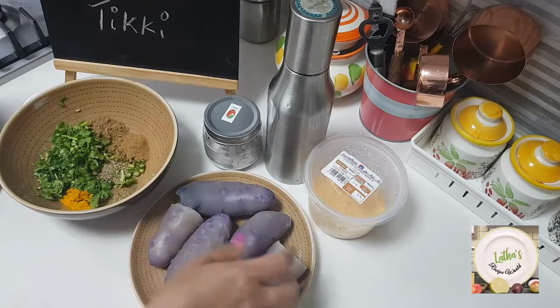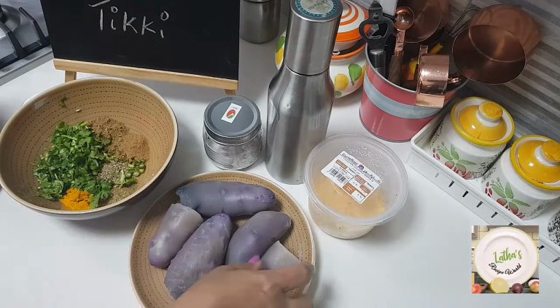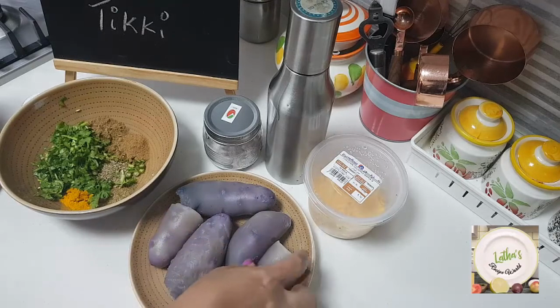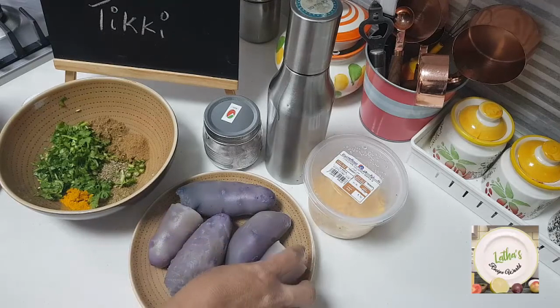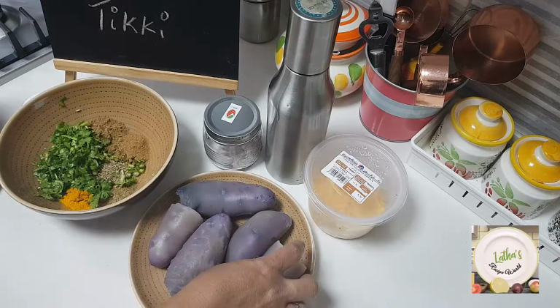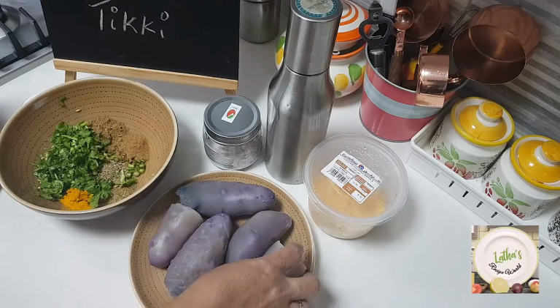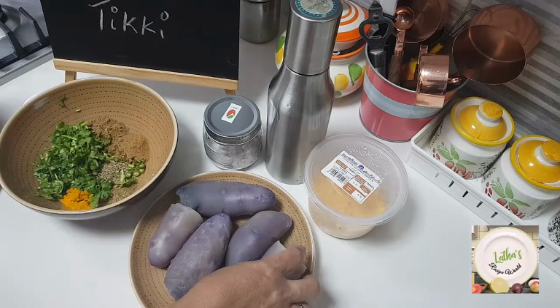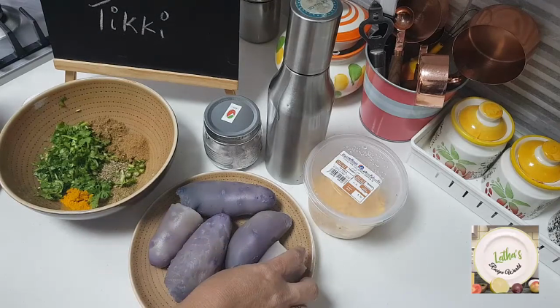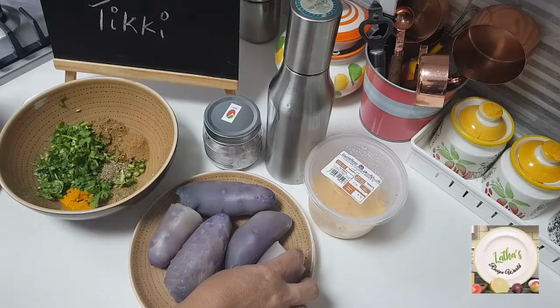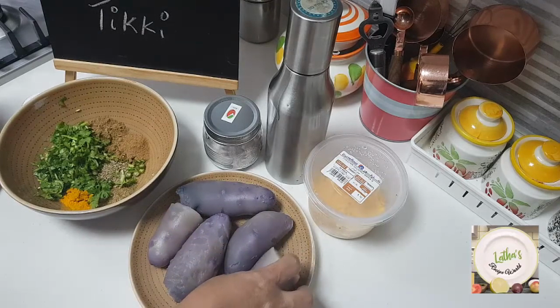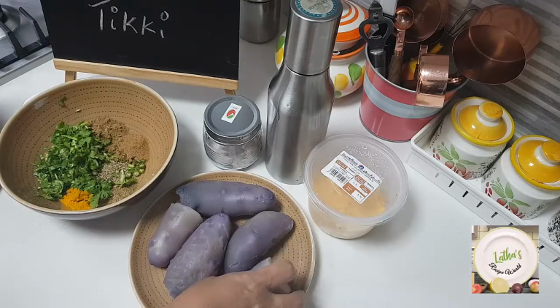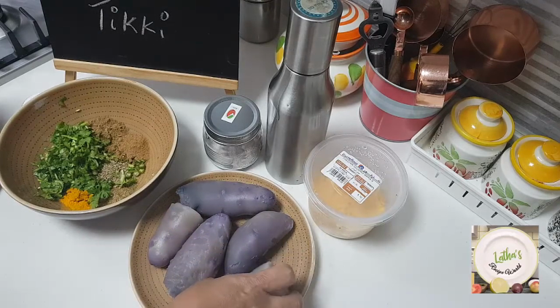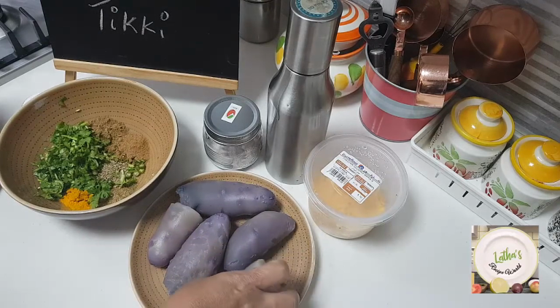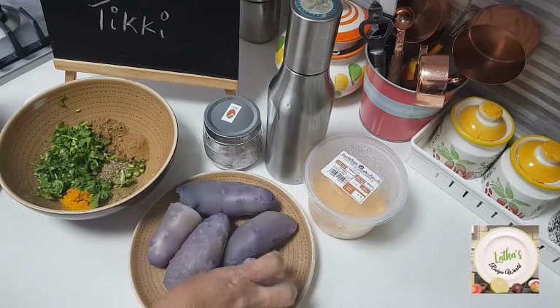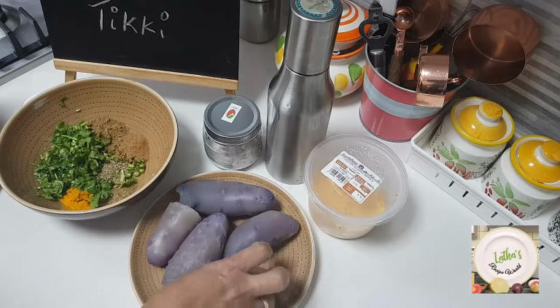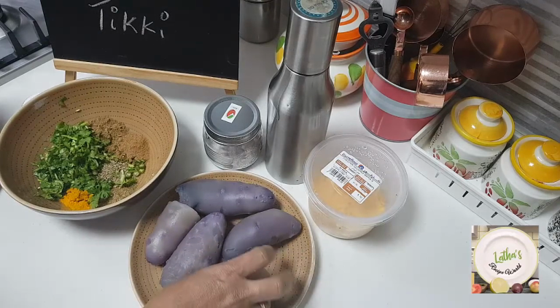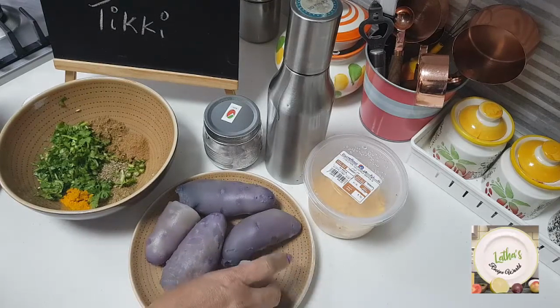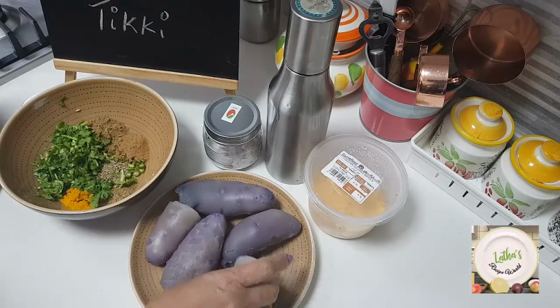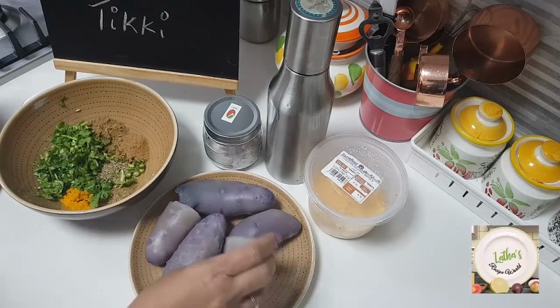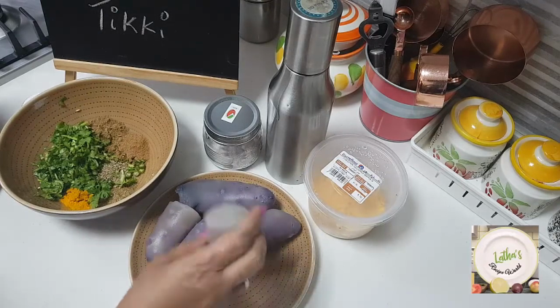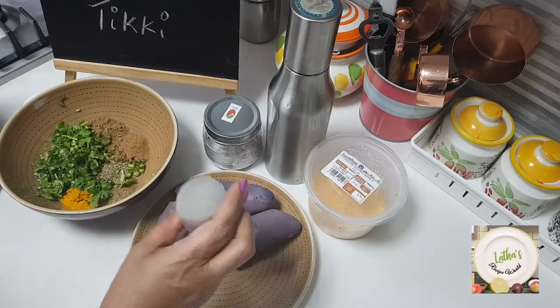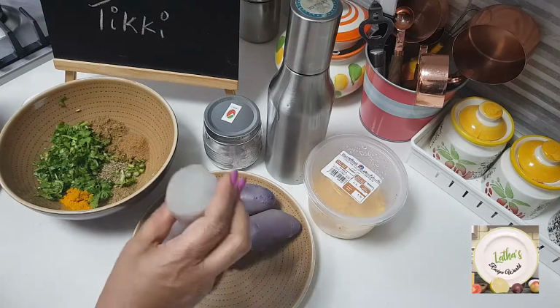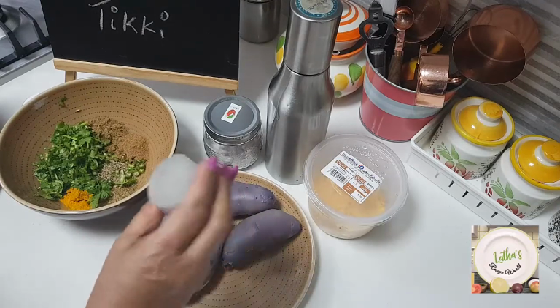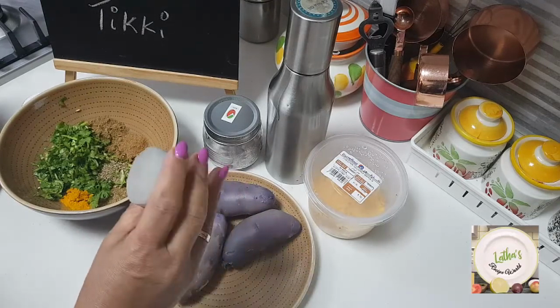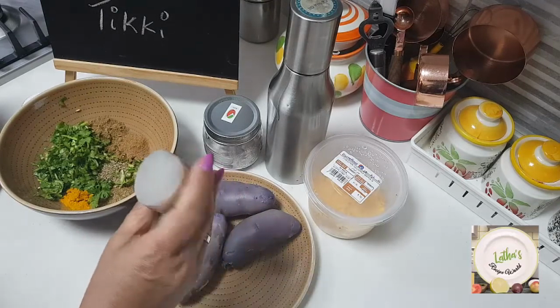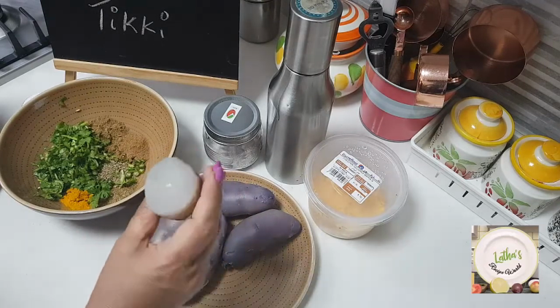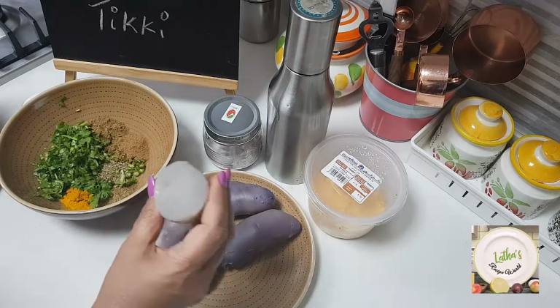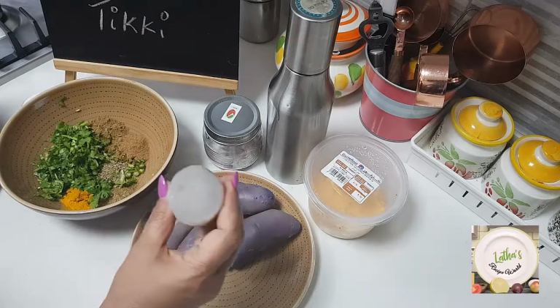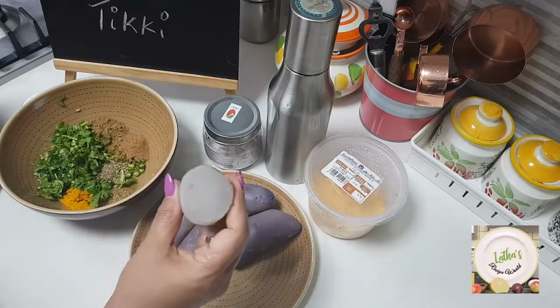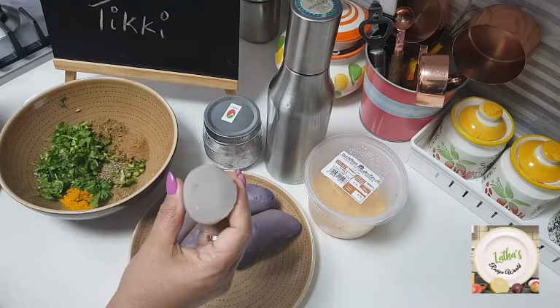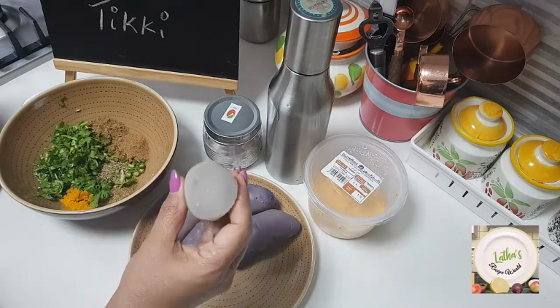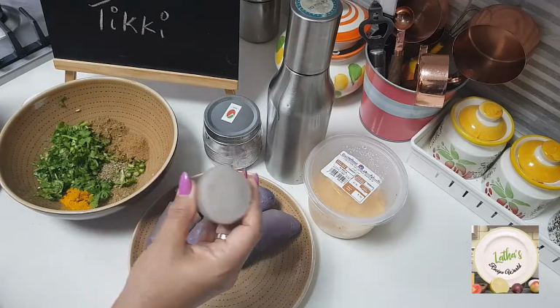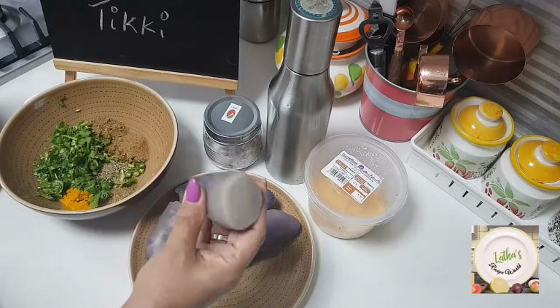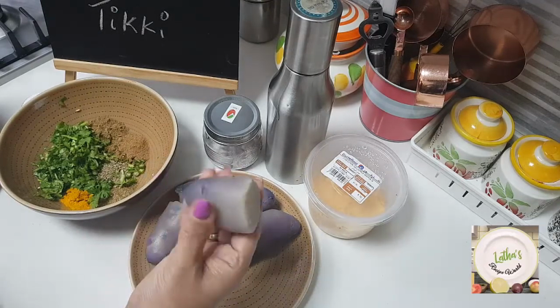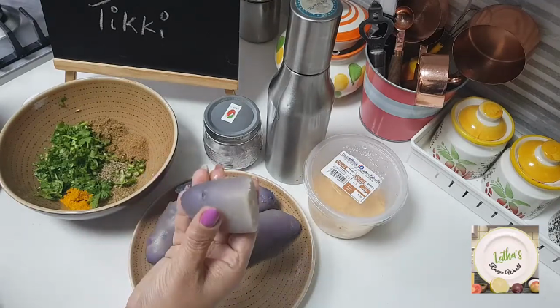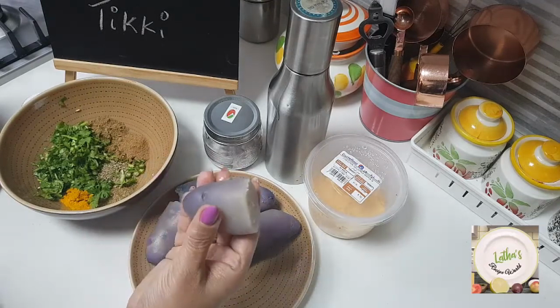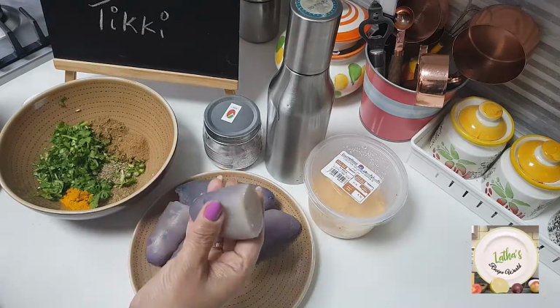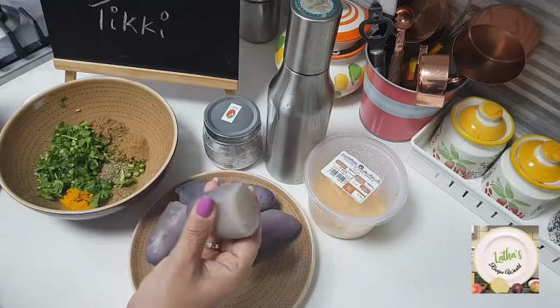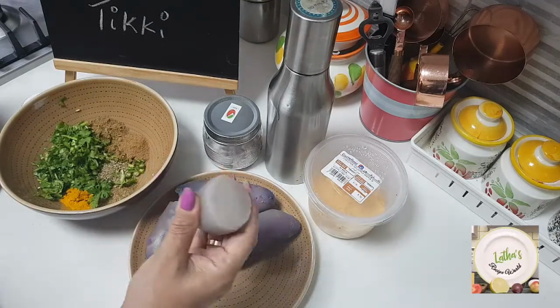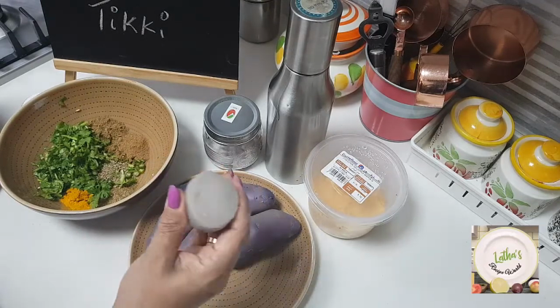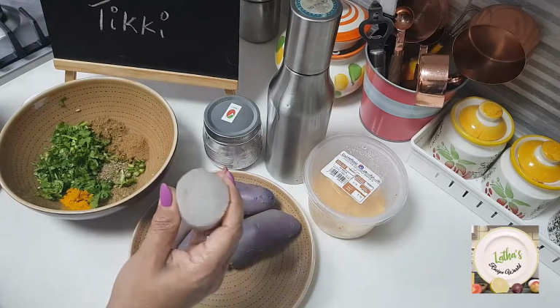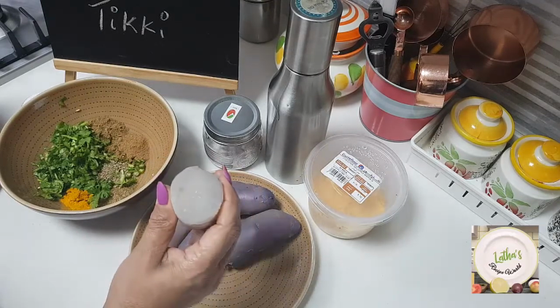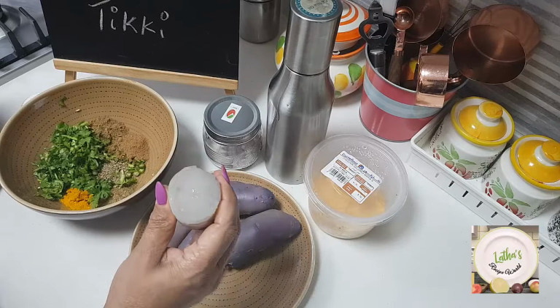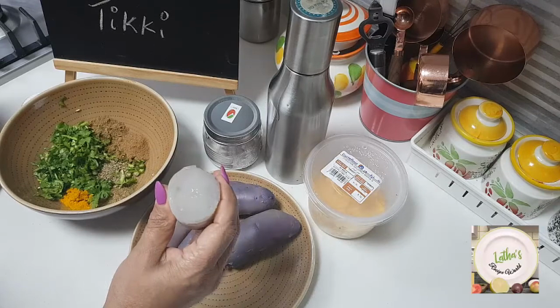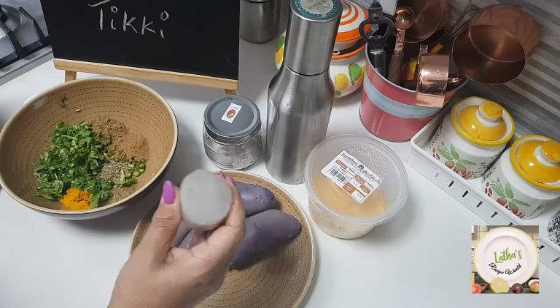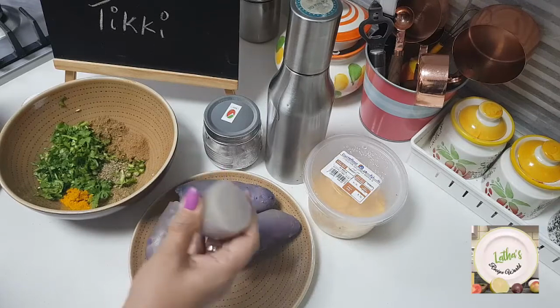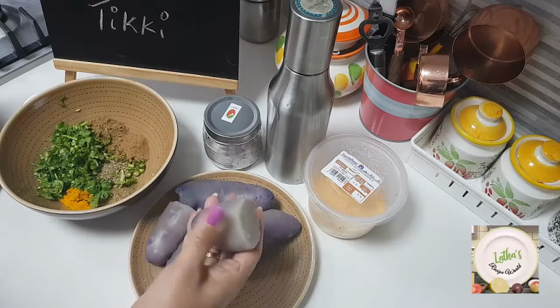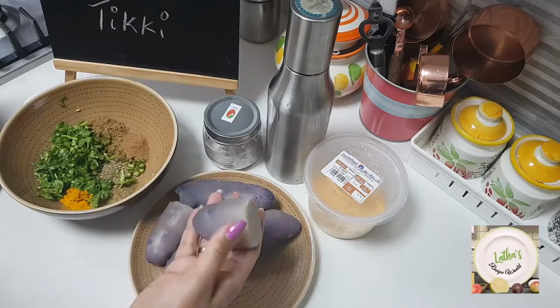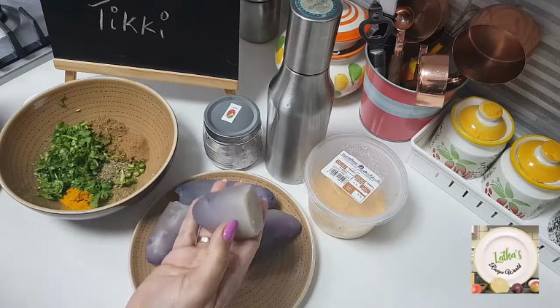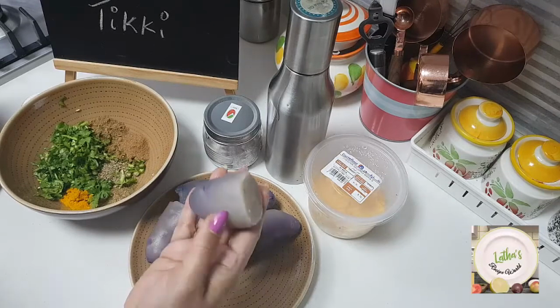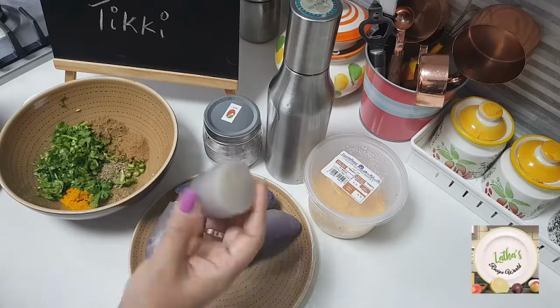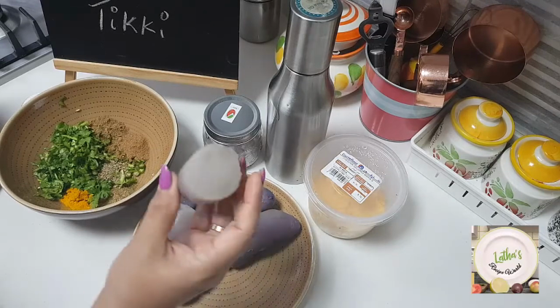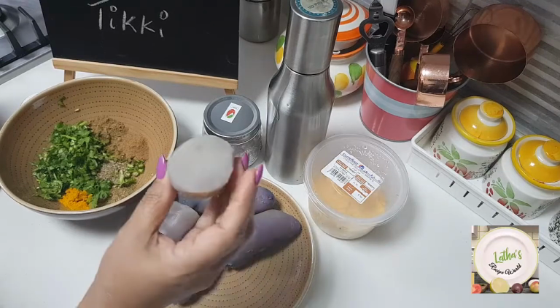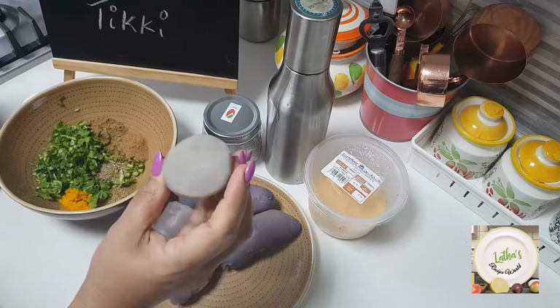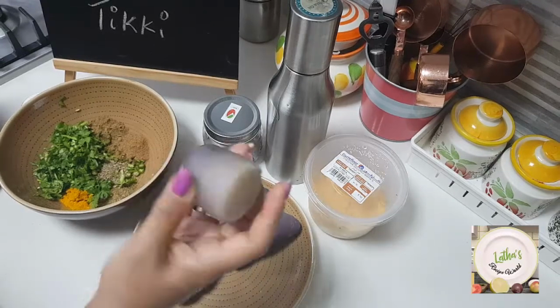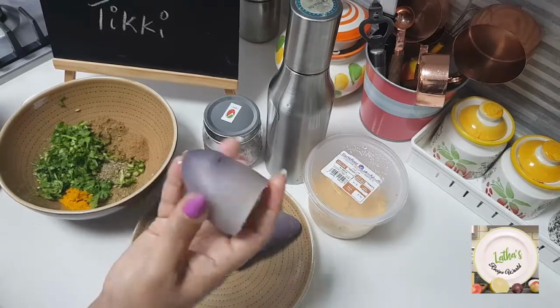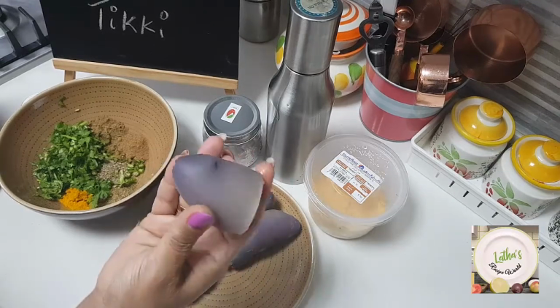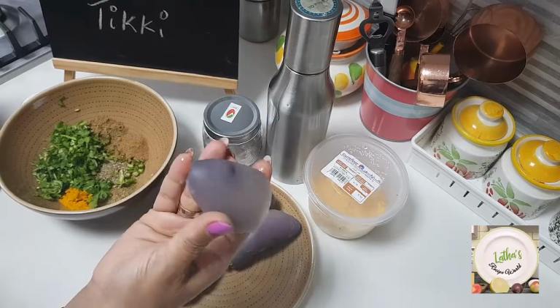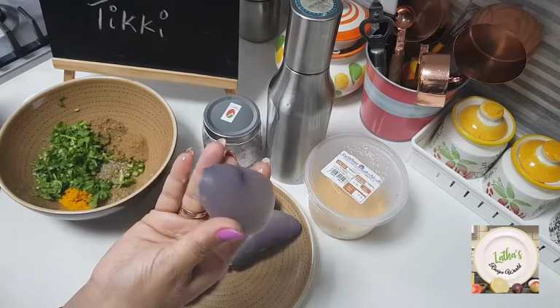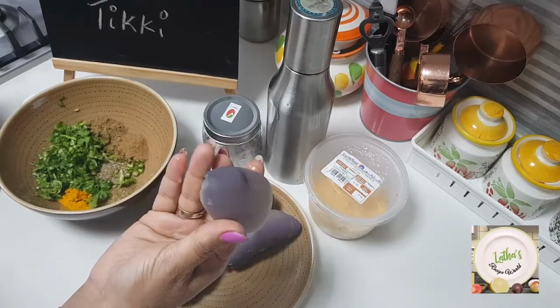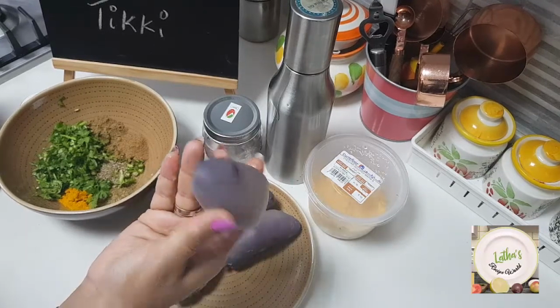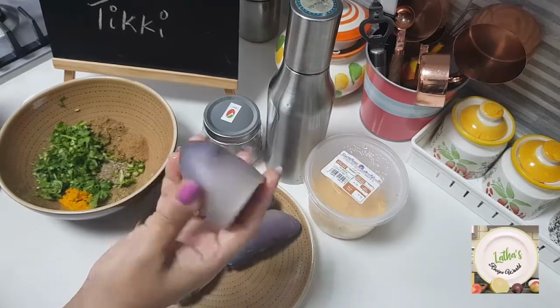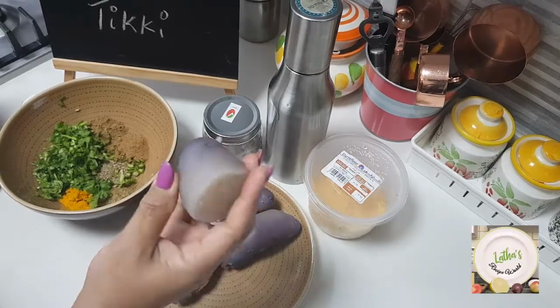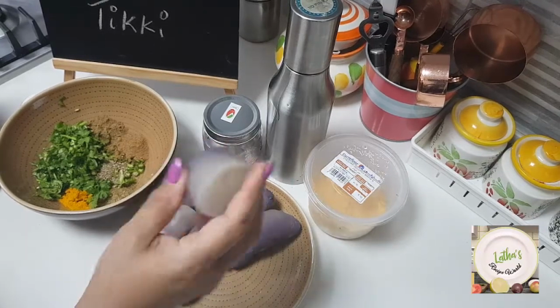They were really dark brown as I showed you in the picture. Once nicely boiled, they retain the color still.